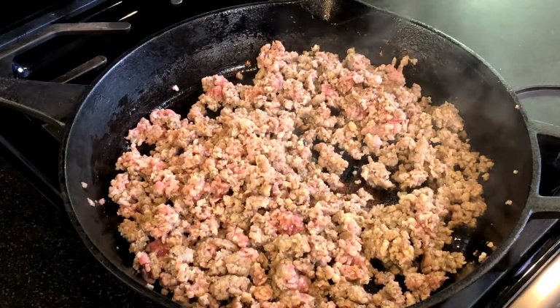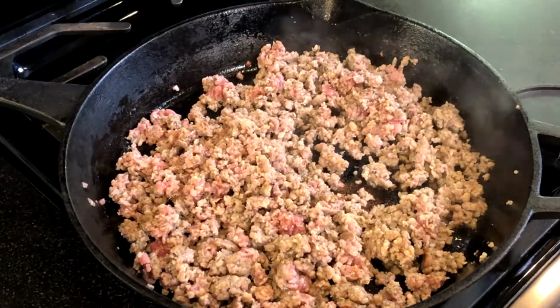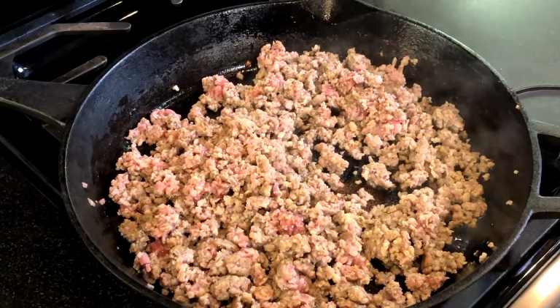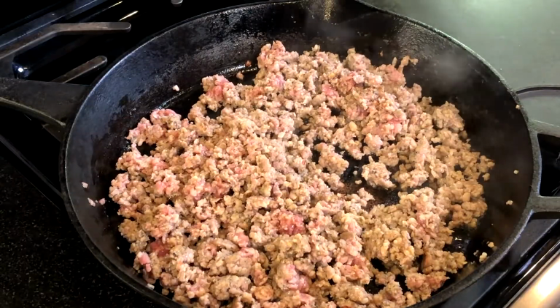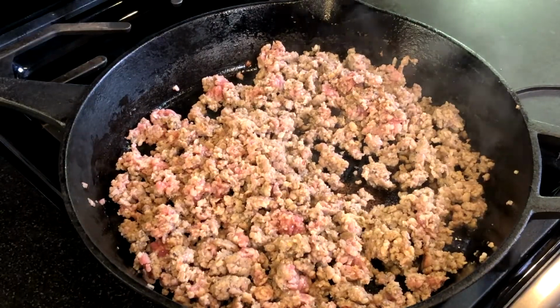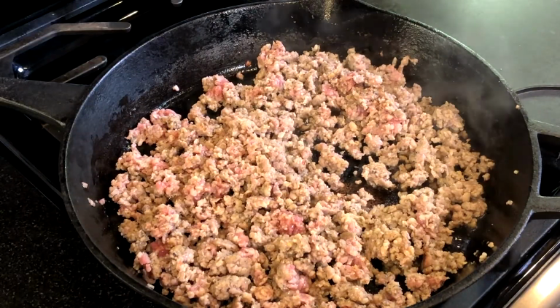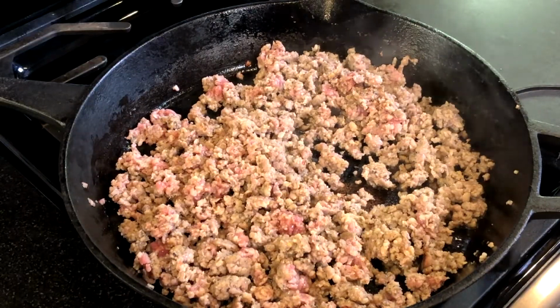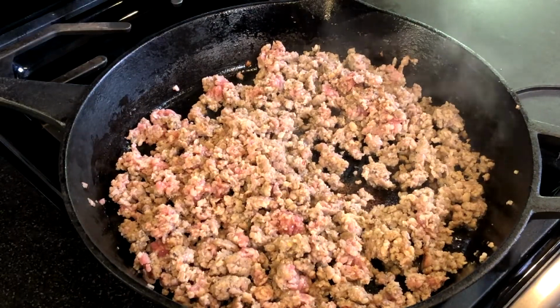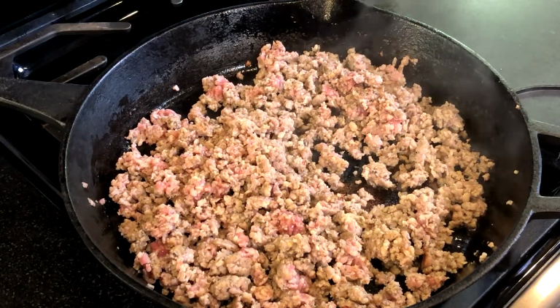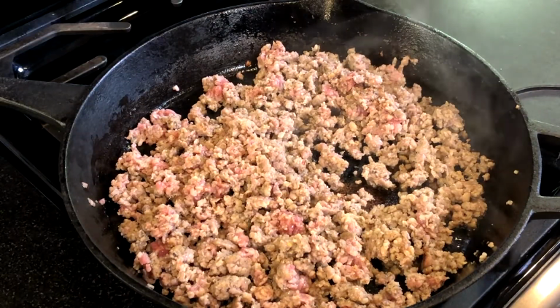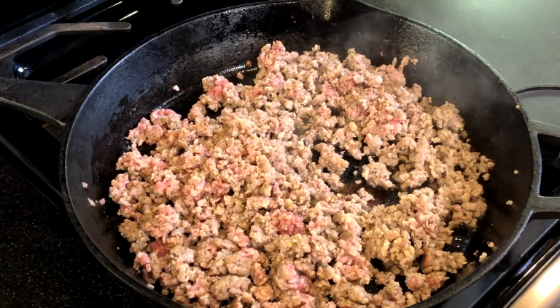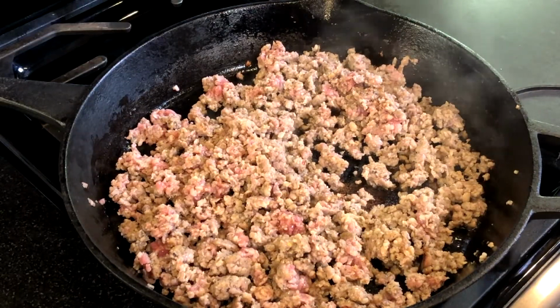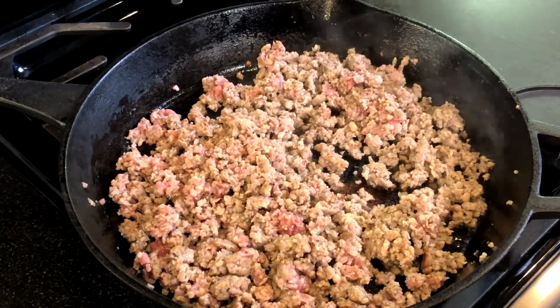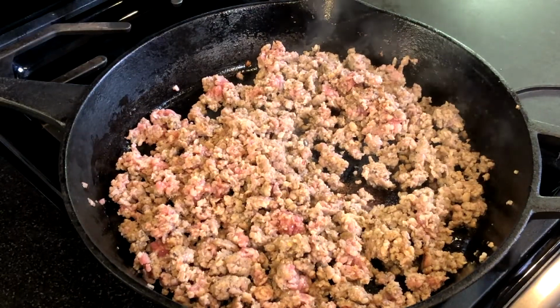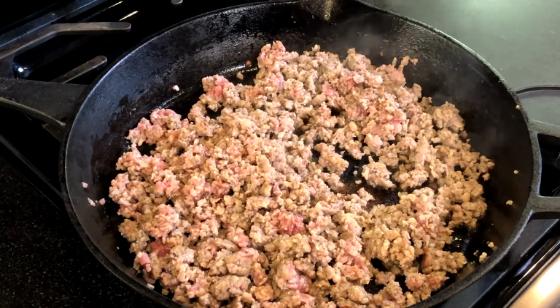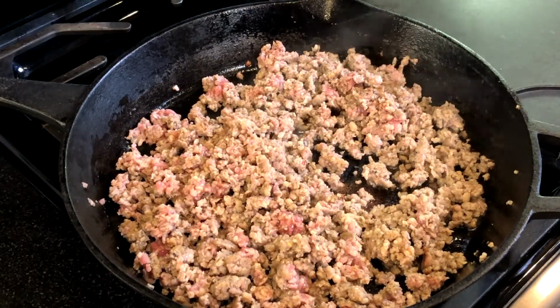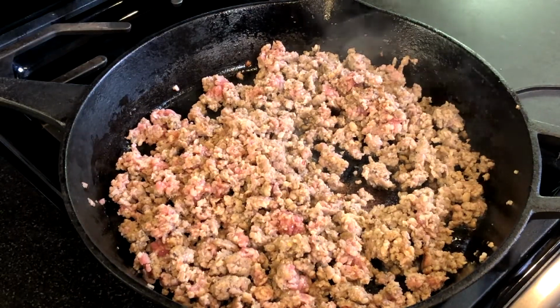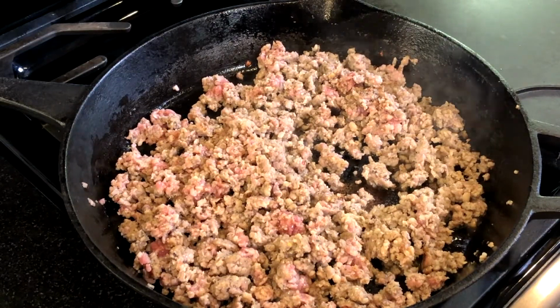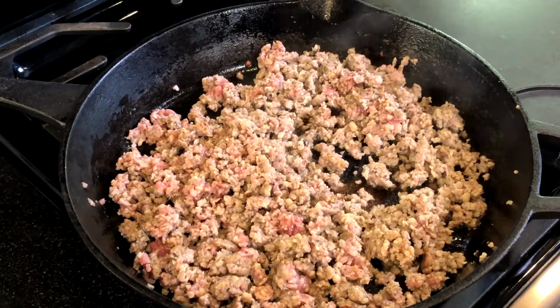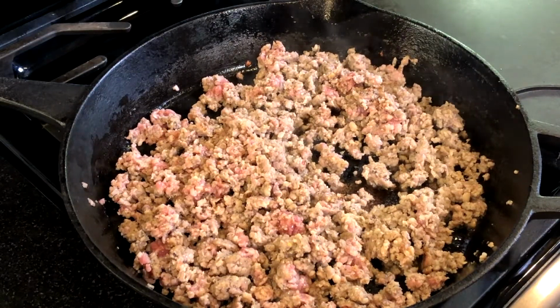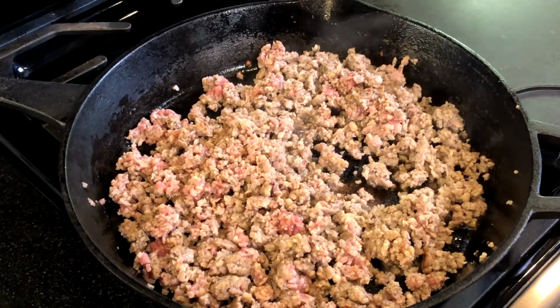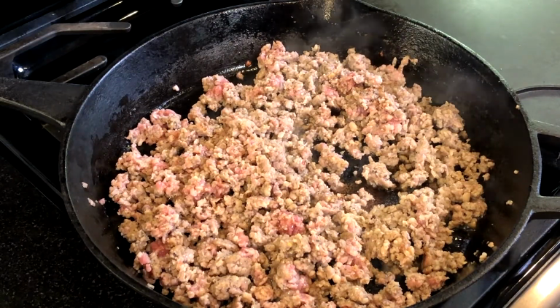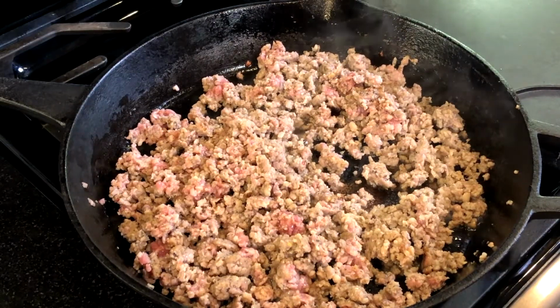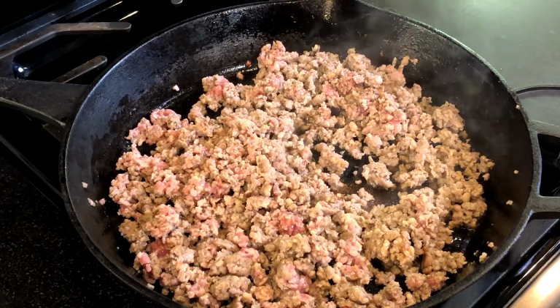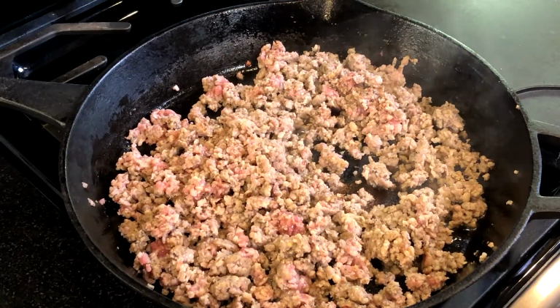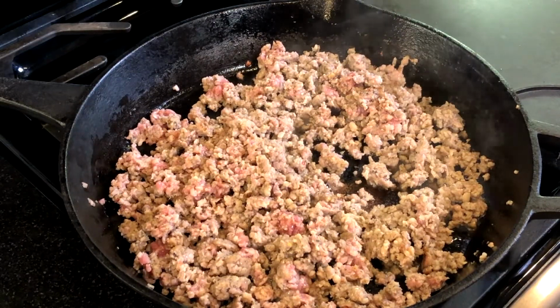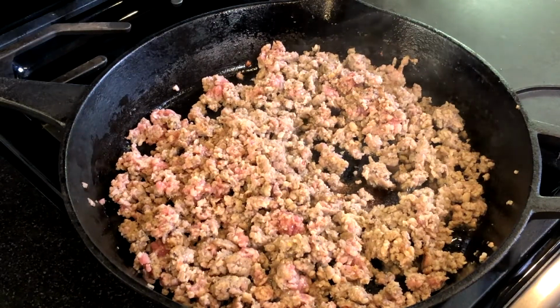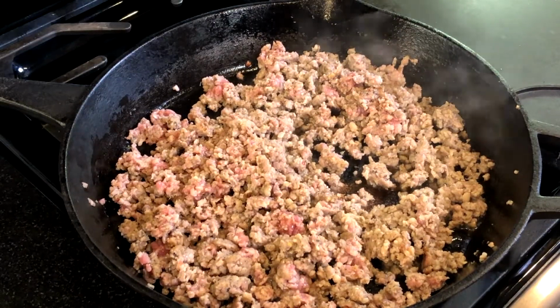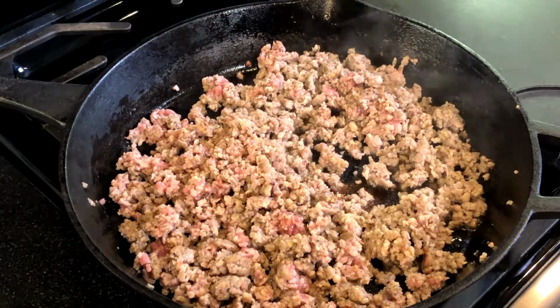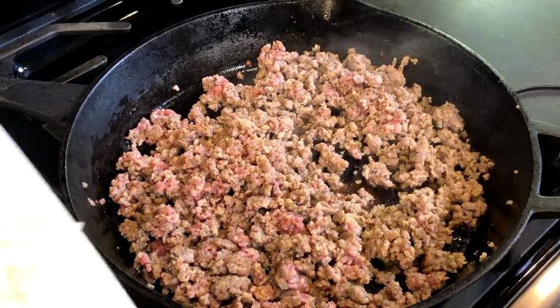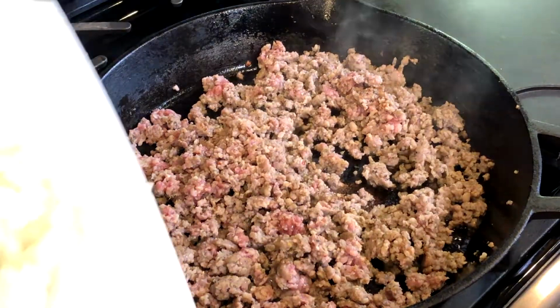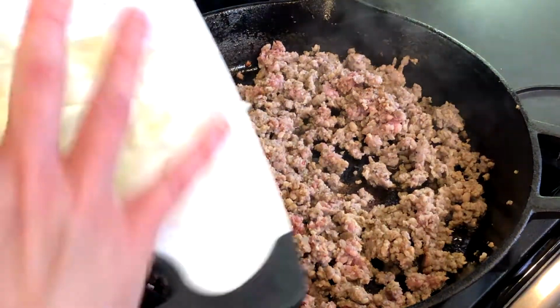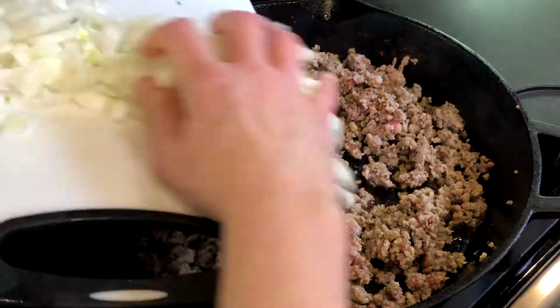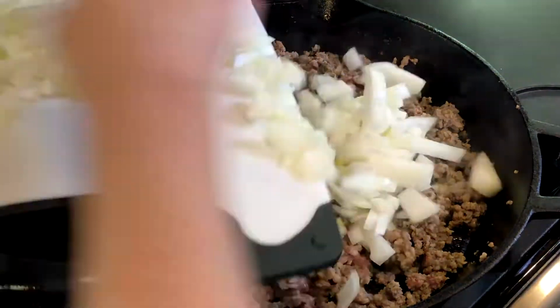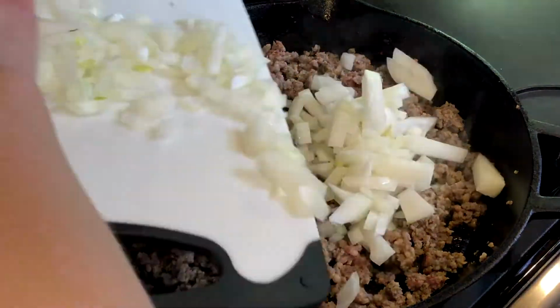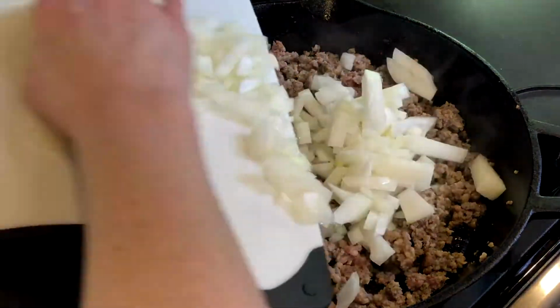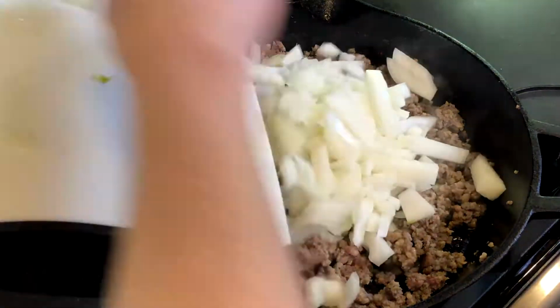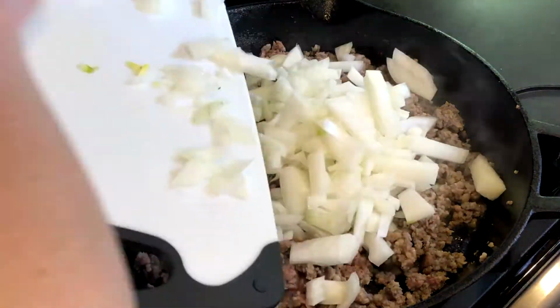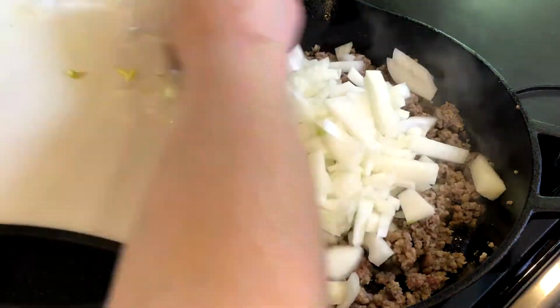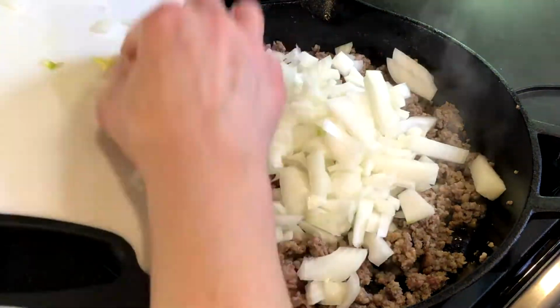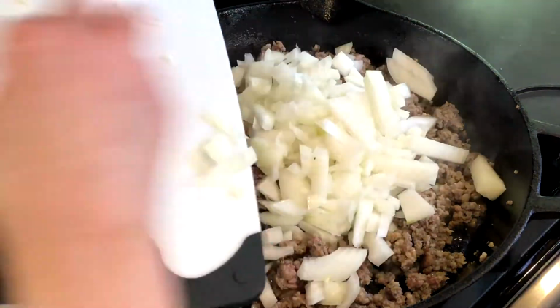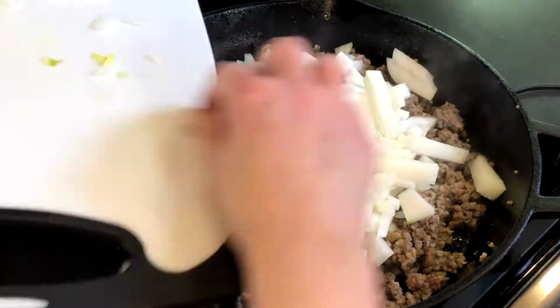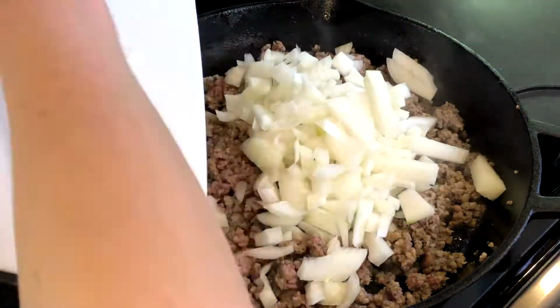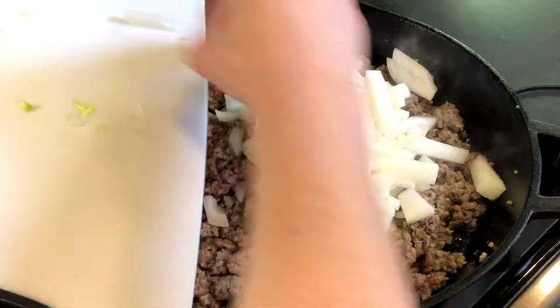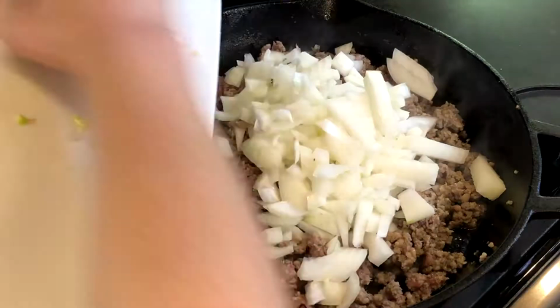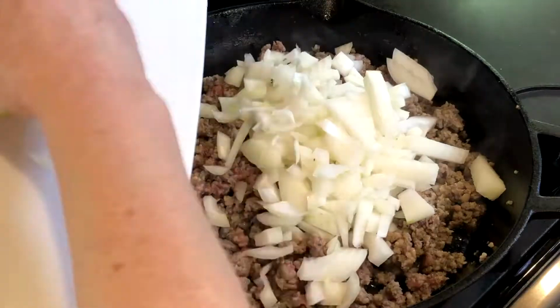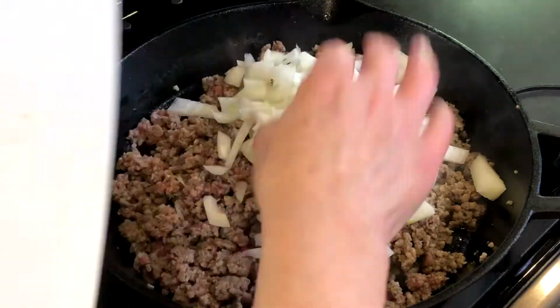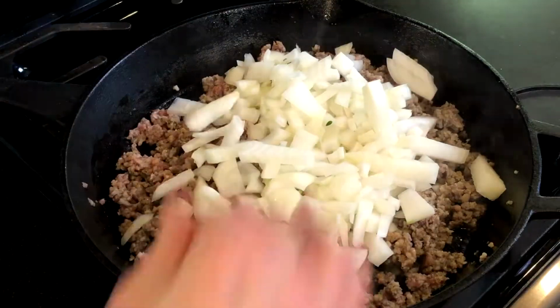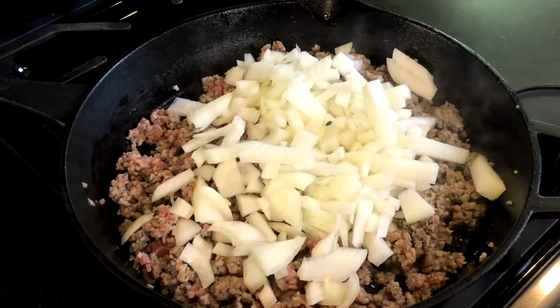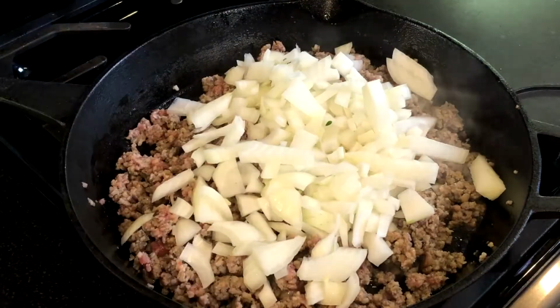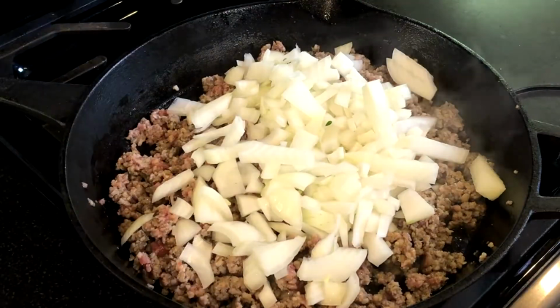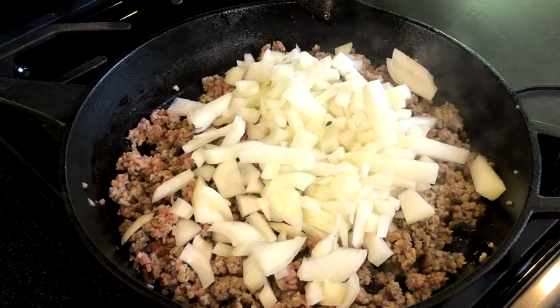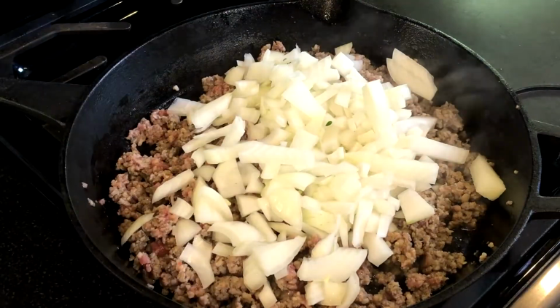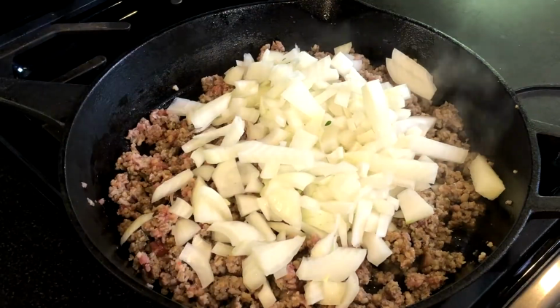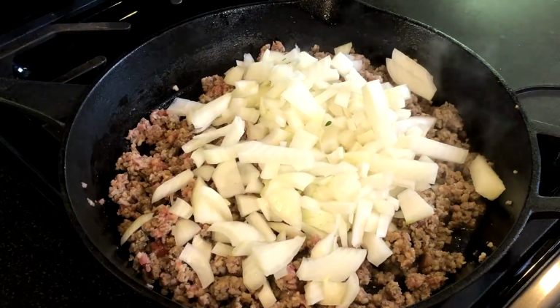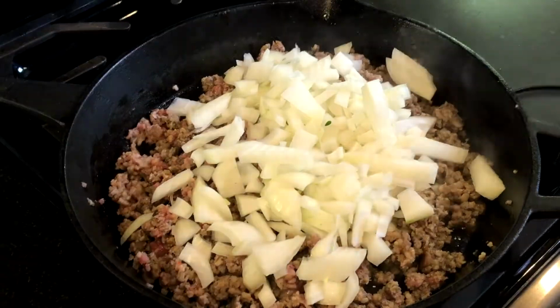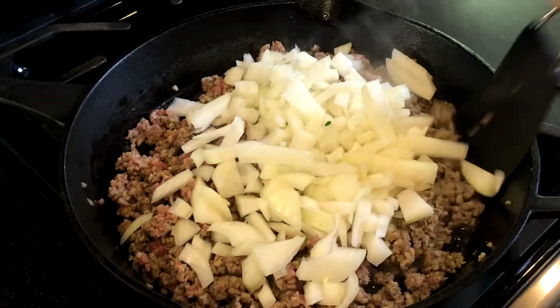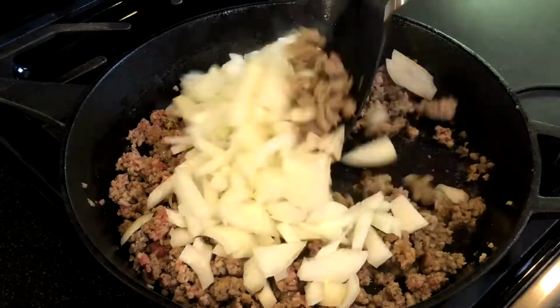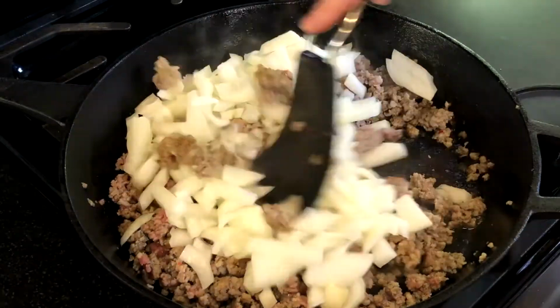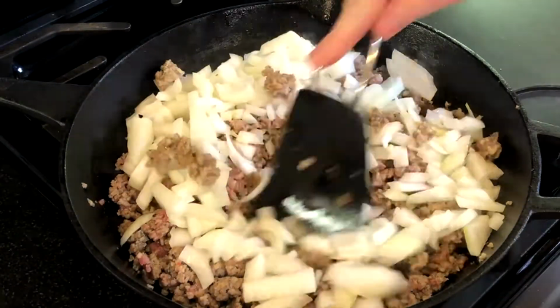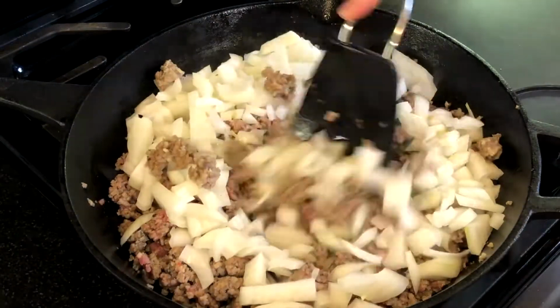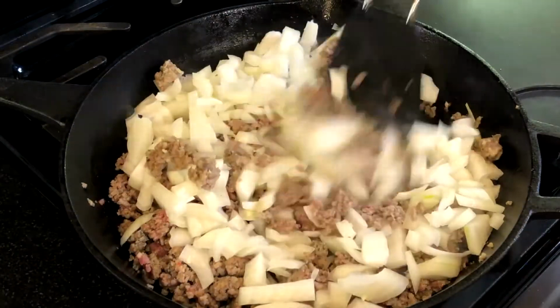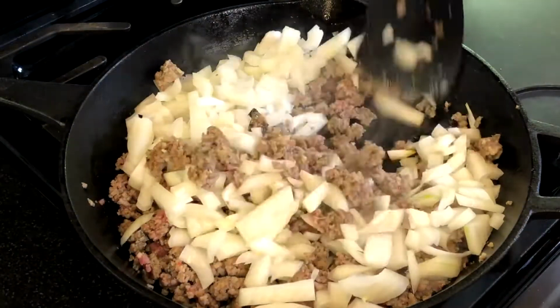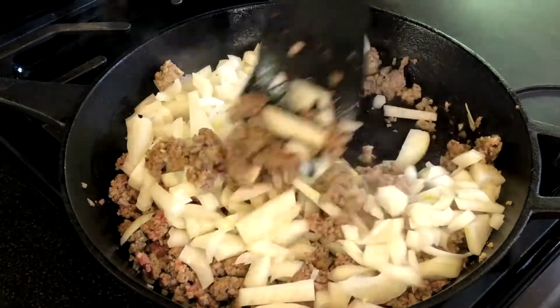Once the sausage is cooked, add the onion and continue to sauté until they soften.